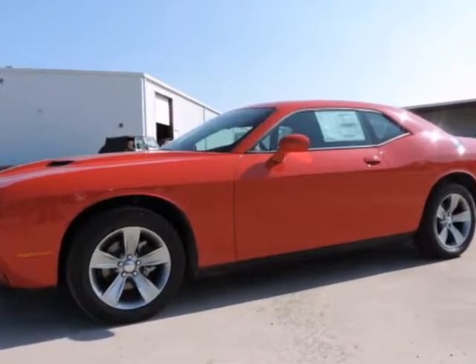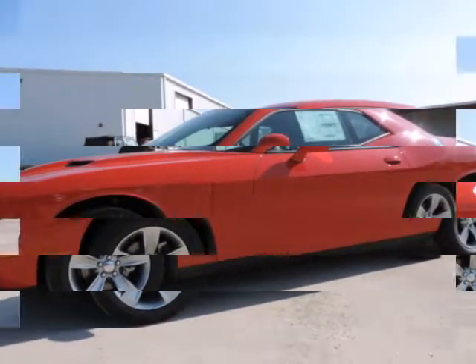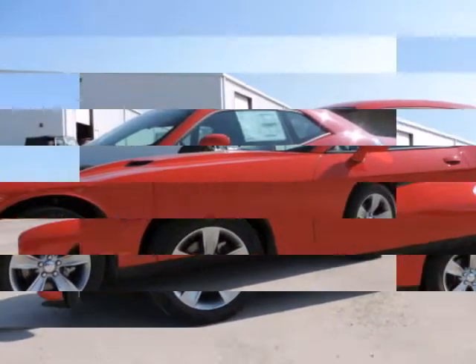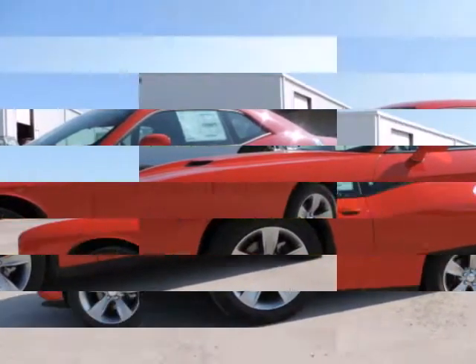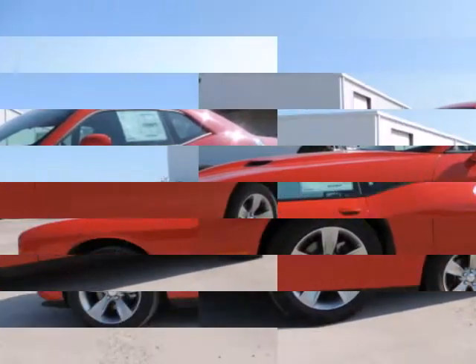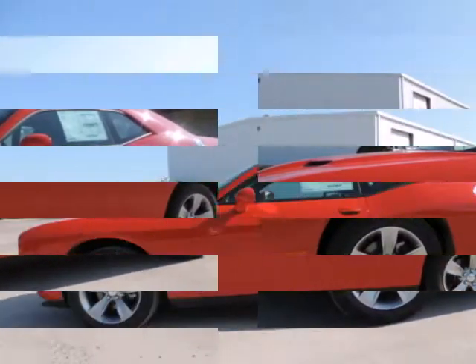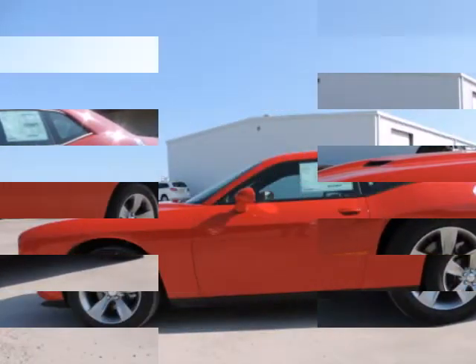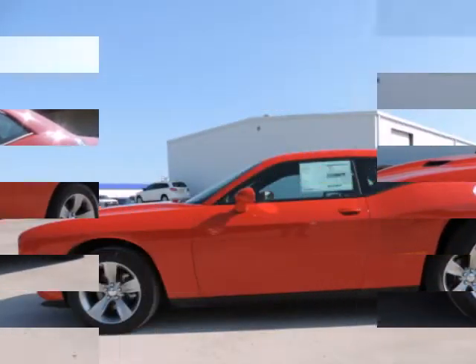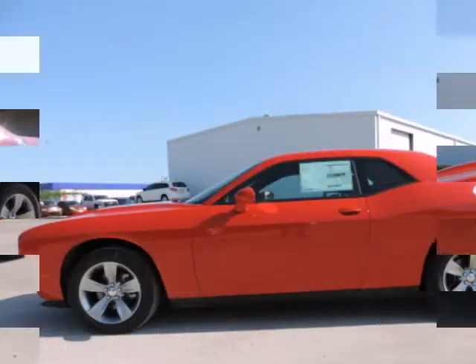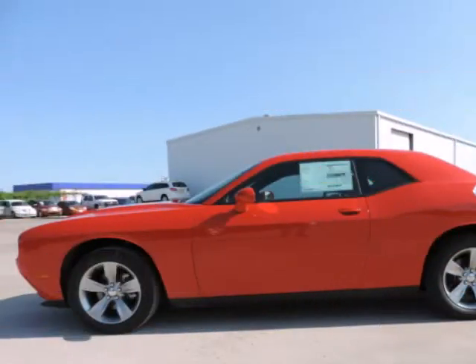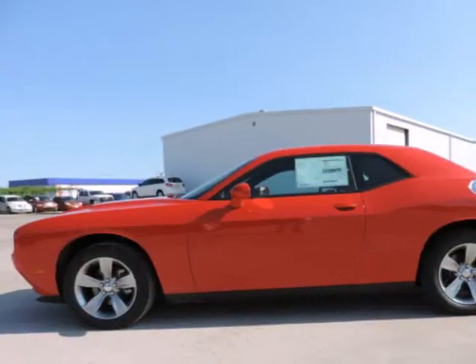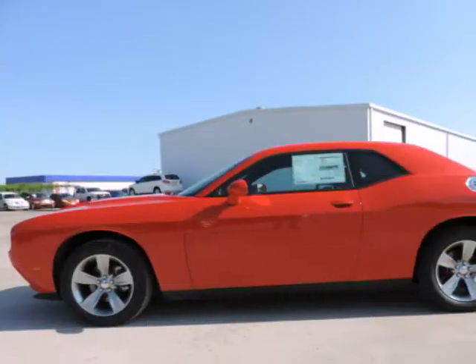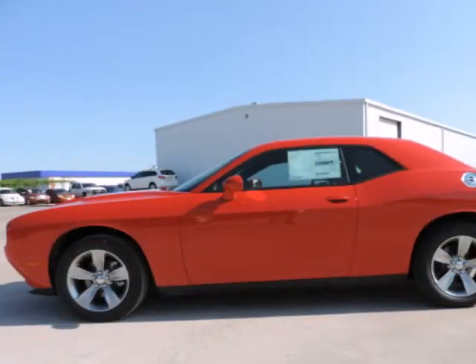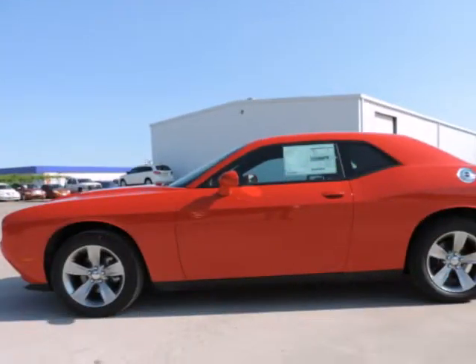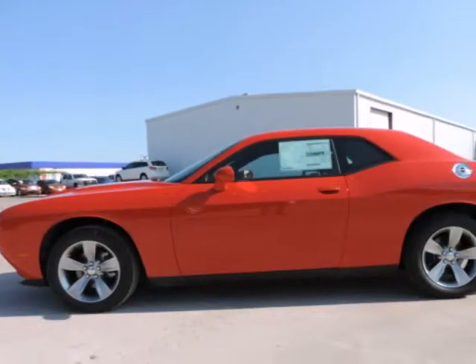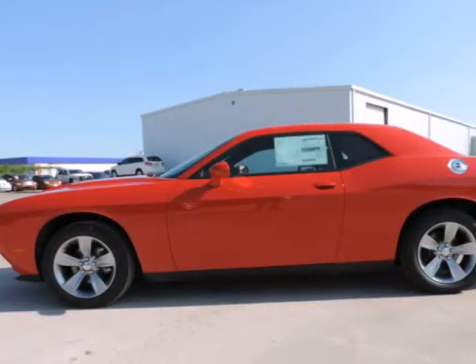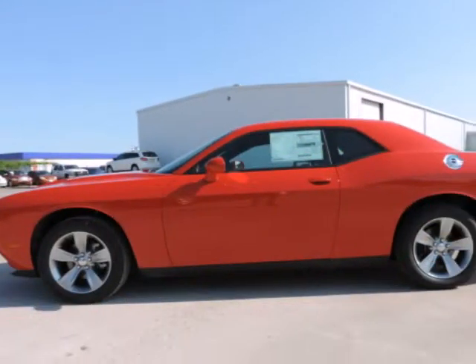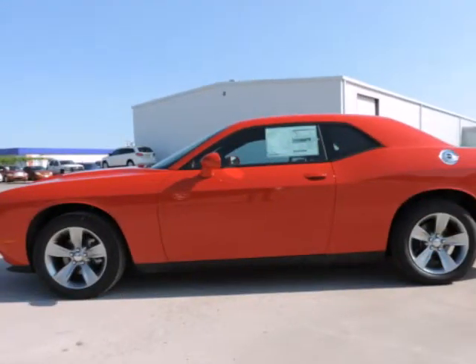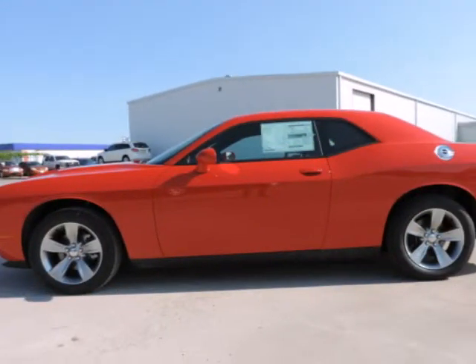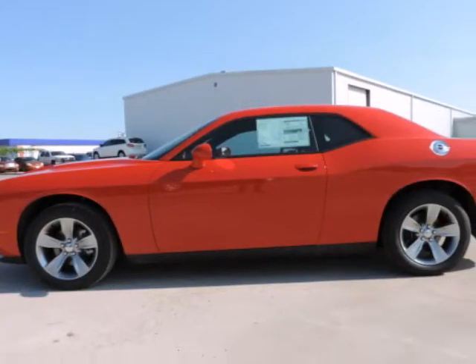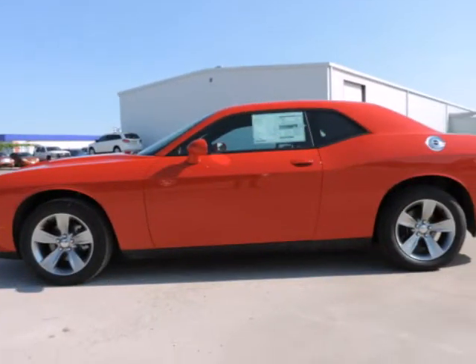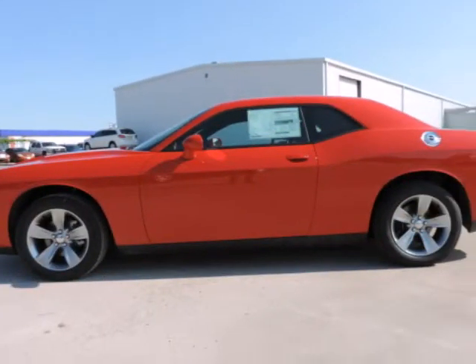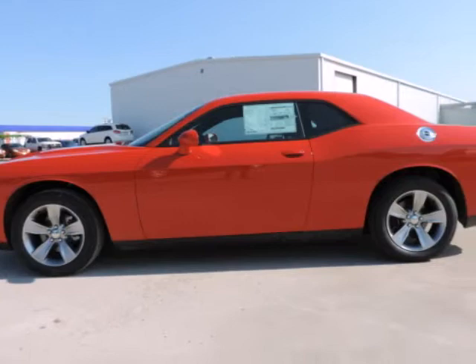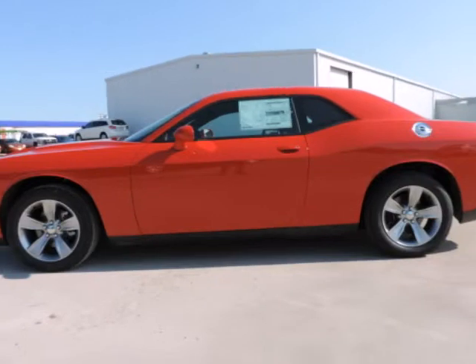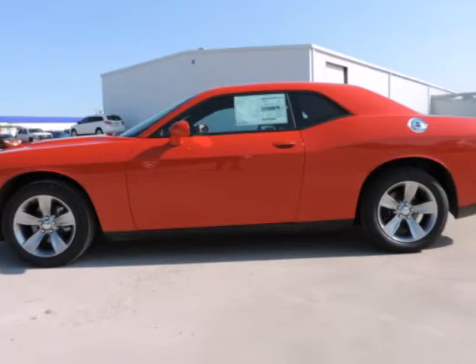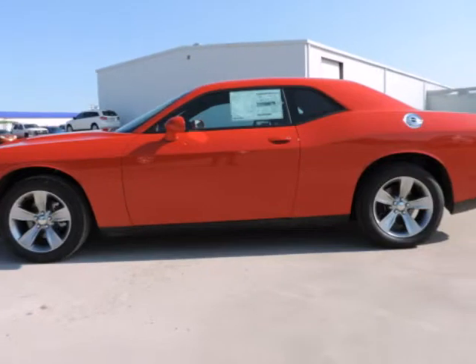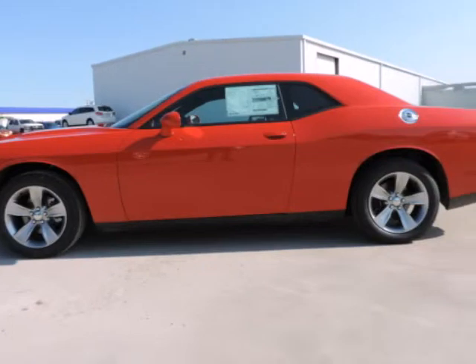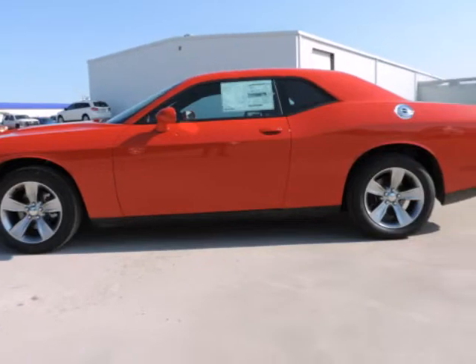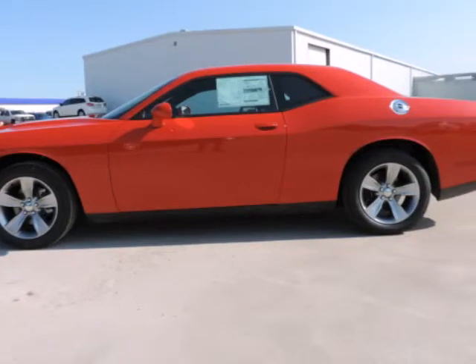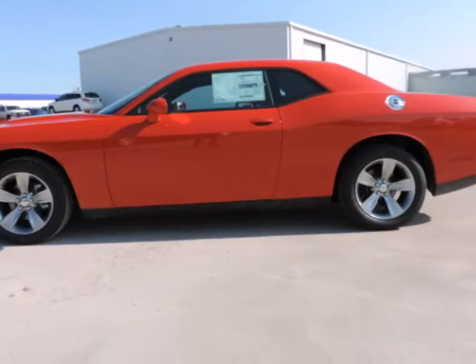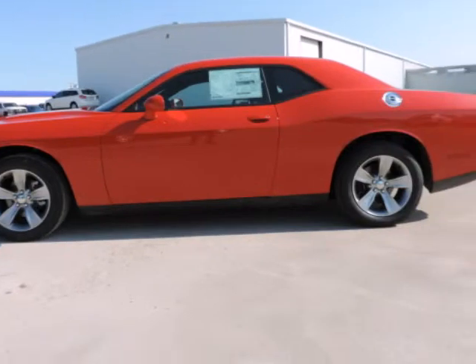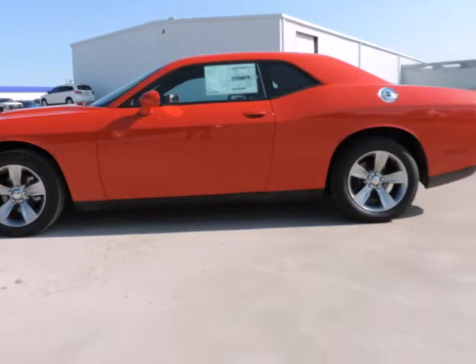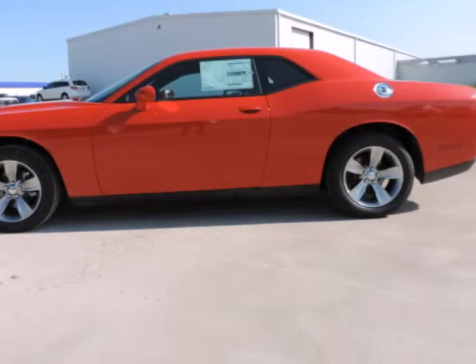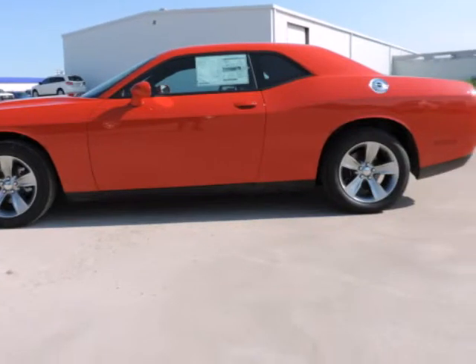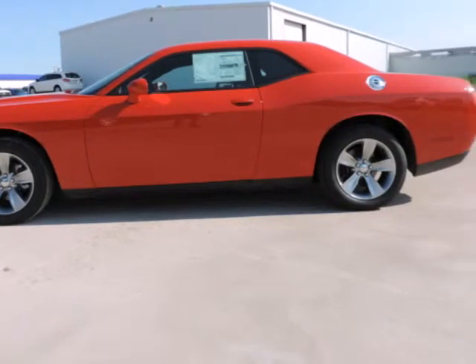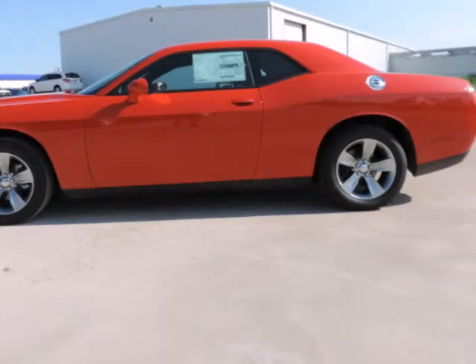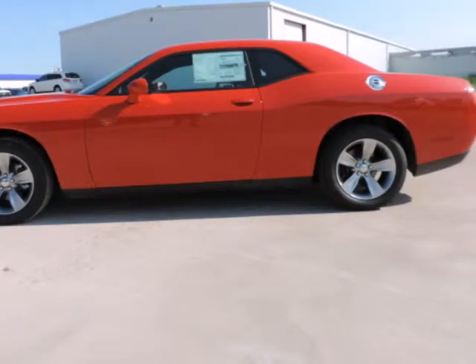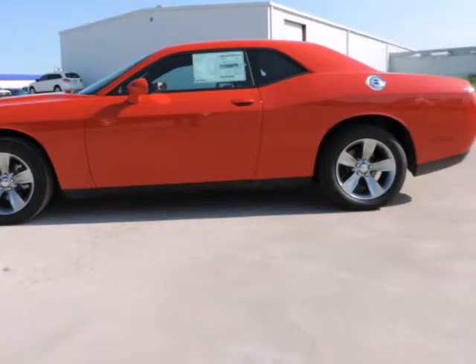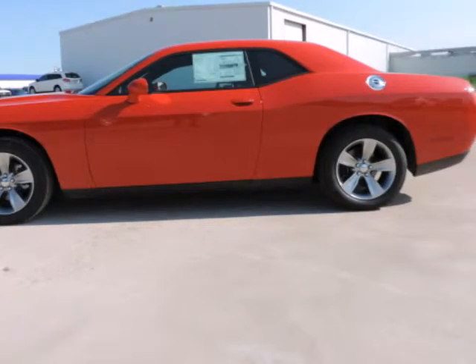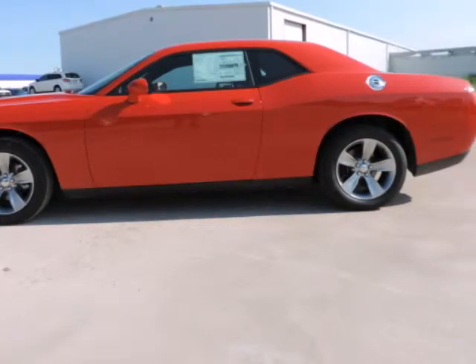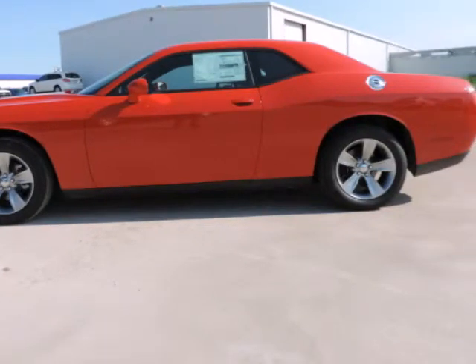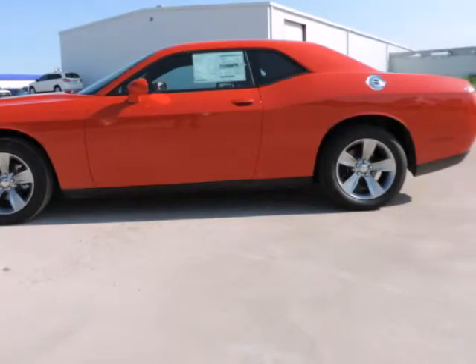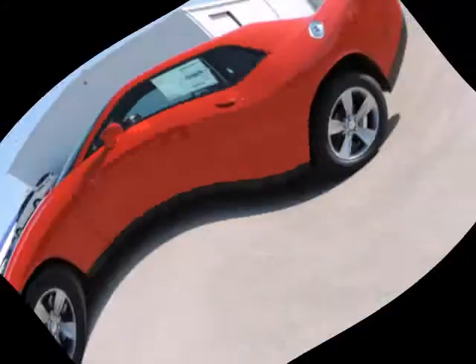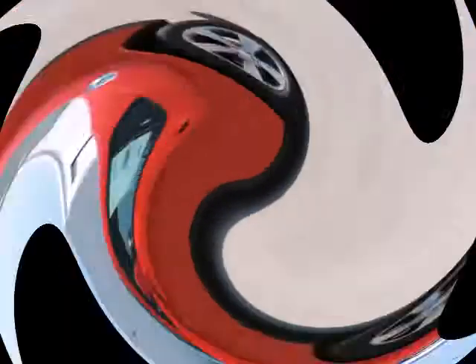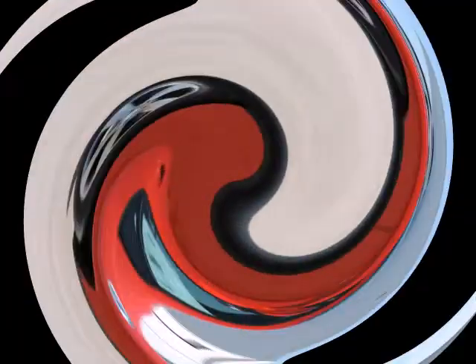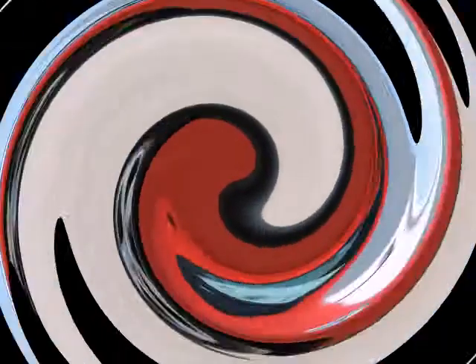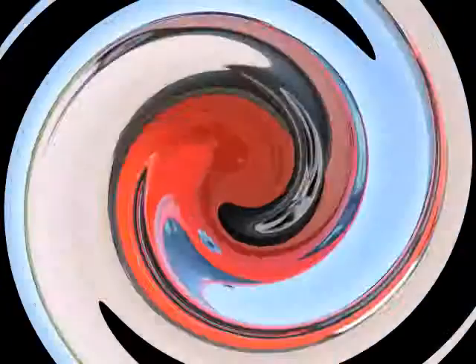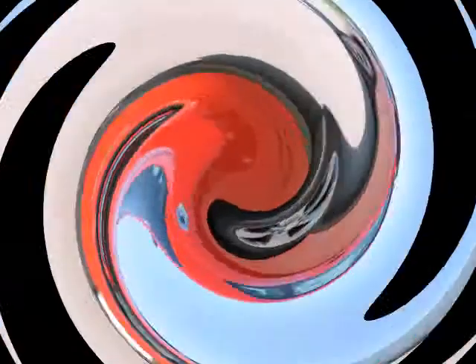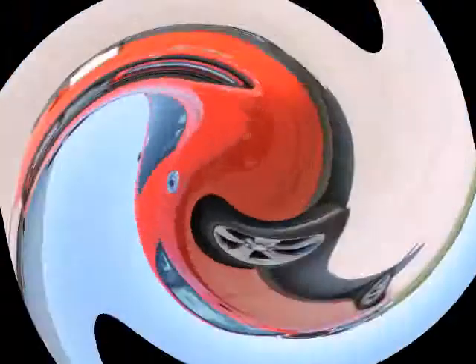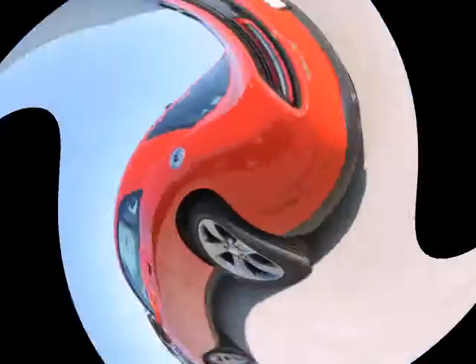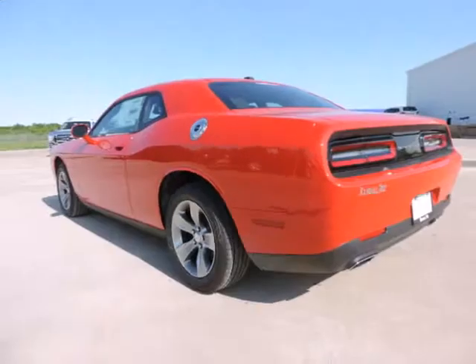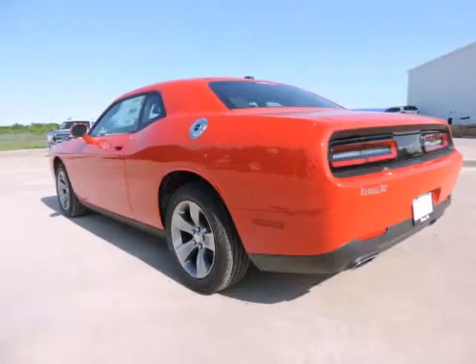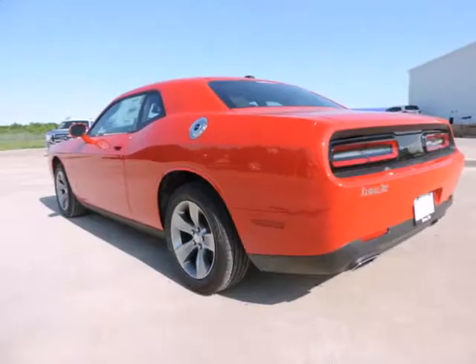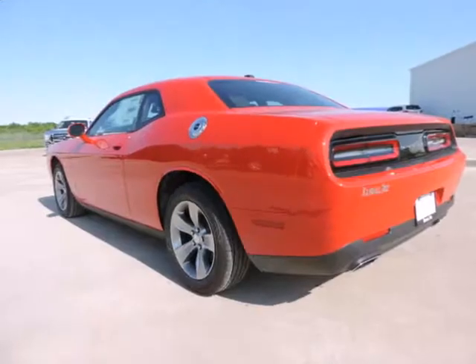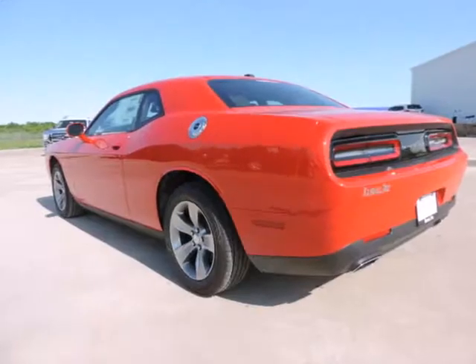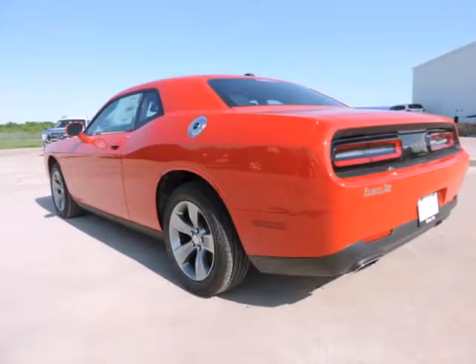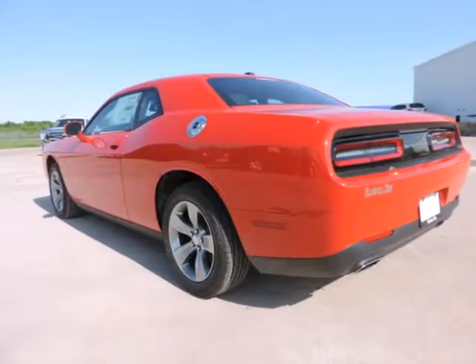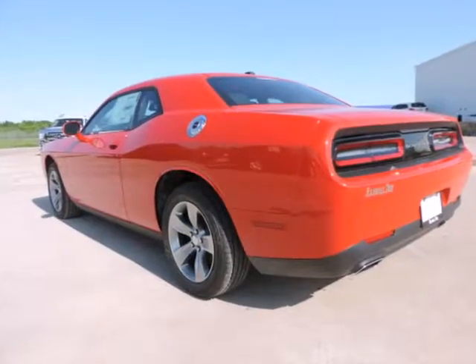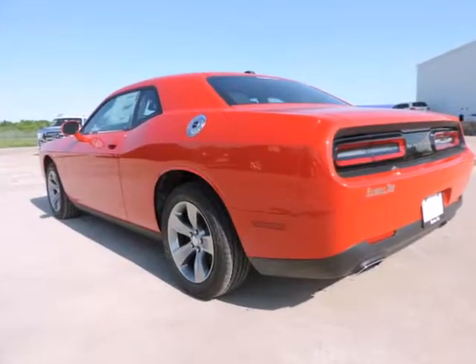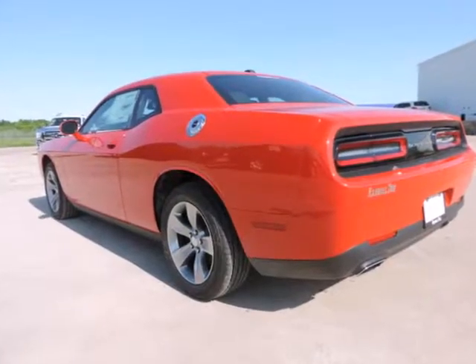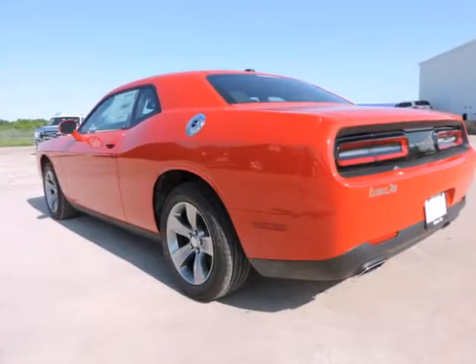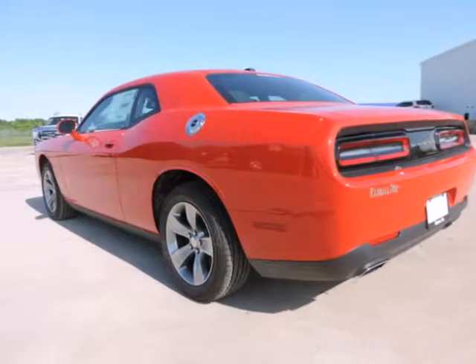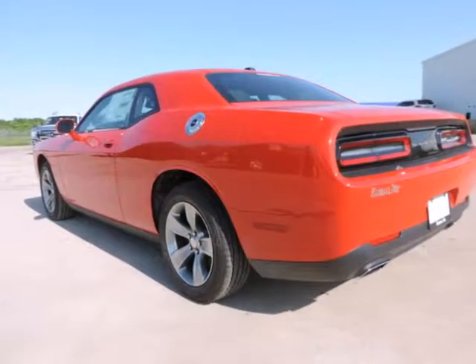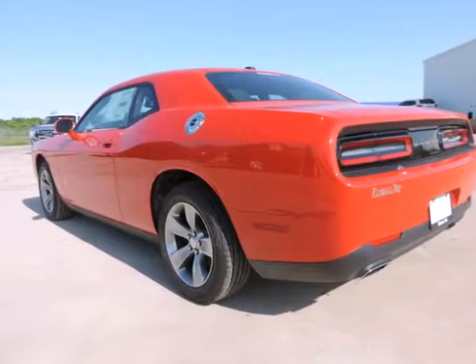Randall New Chrysler Dodge Jeep Ram presents this 2015 Dodge Challenger 2-door Coupe SXT, represented in Toreador Red.